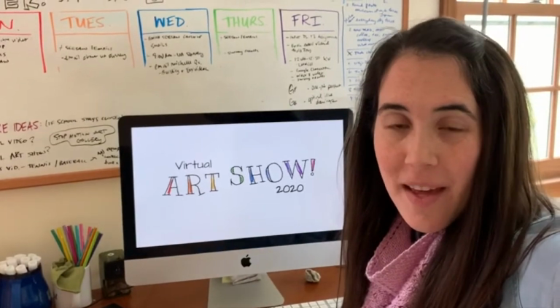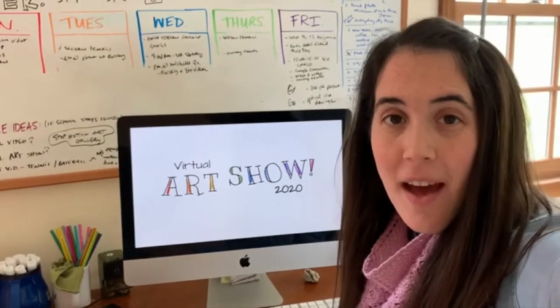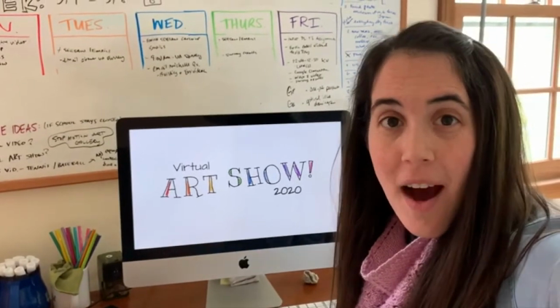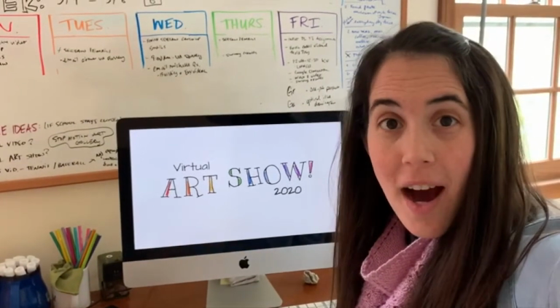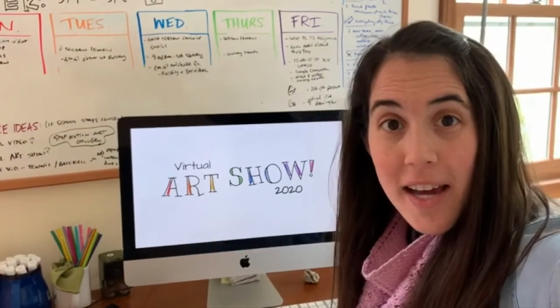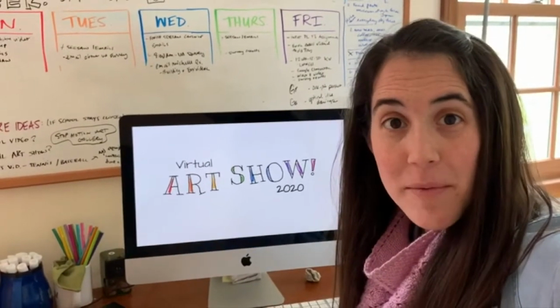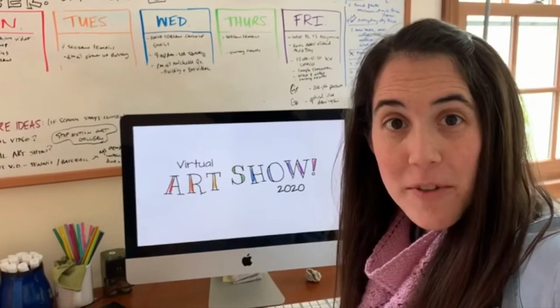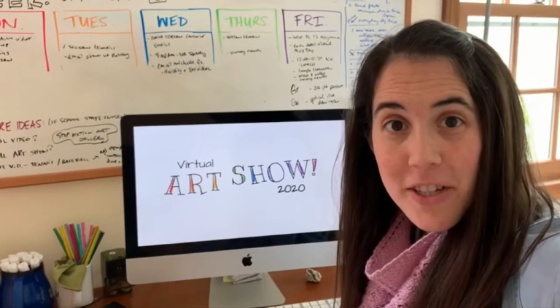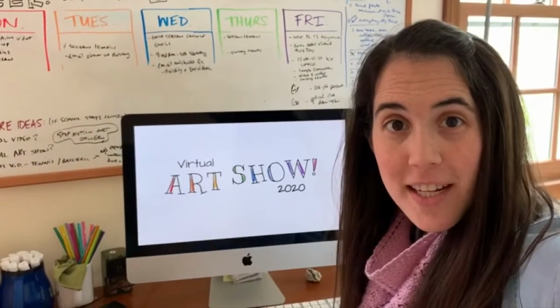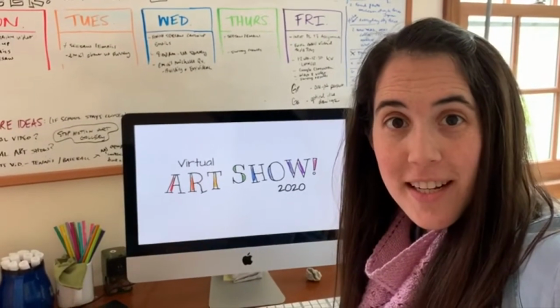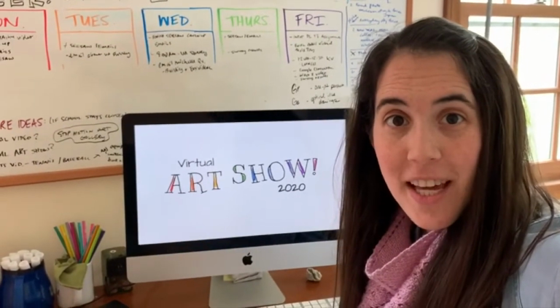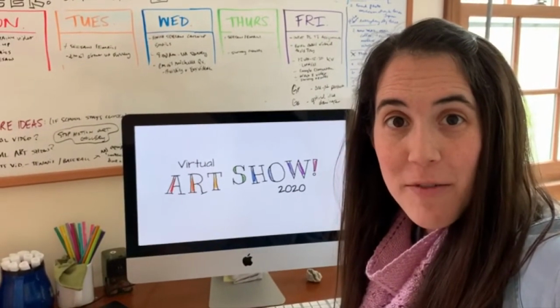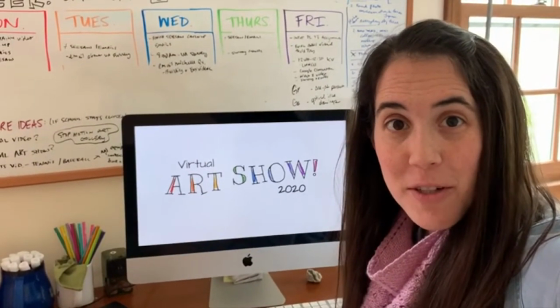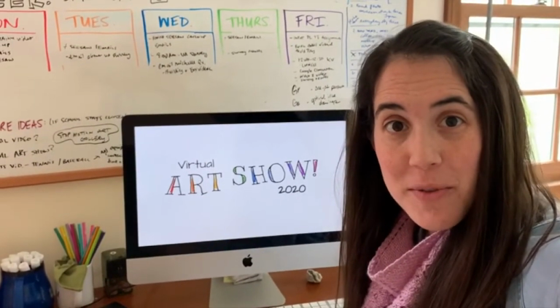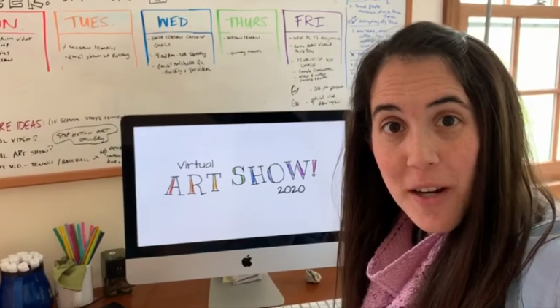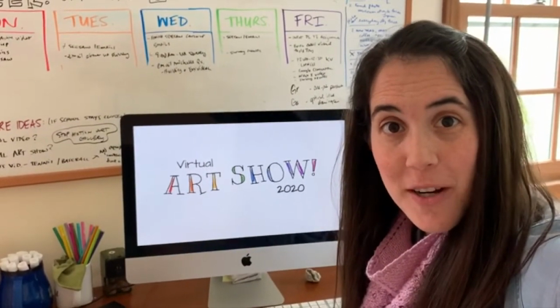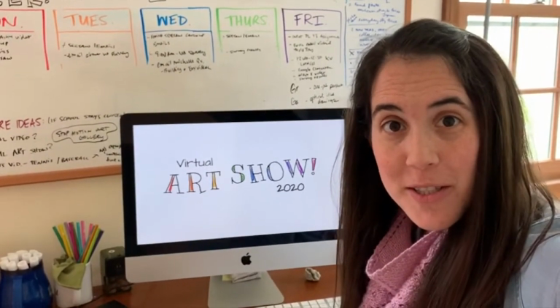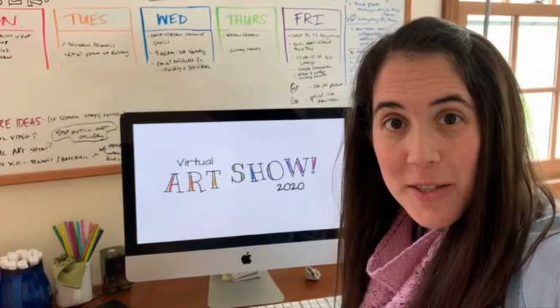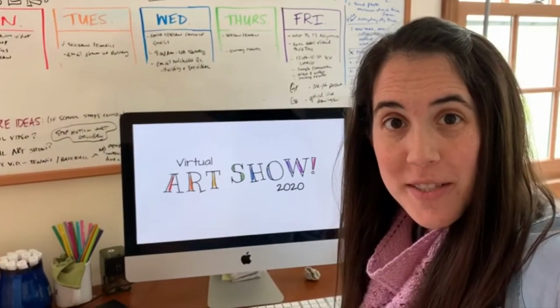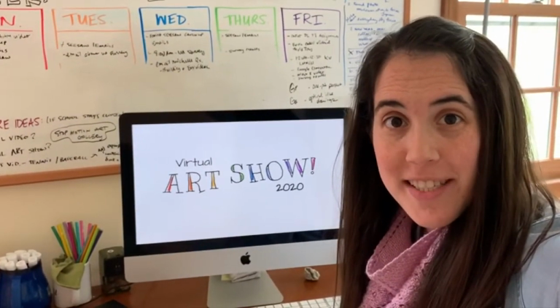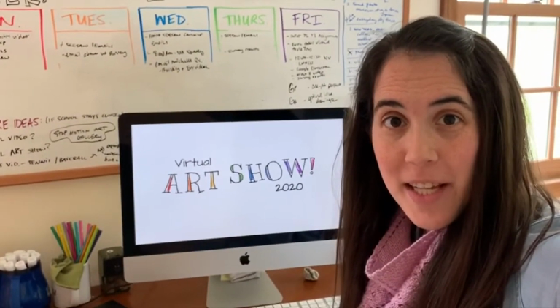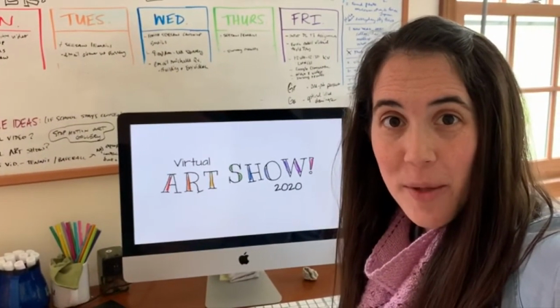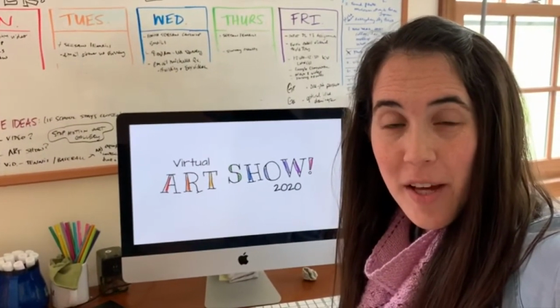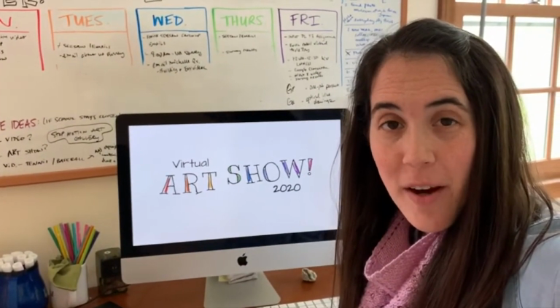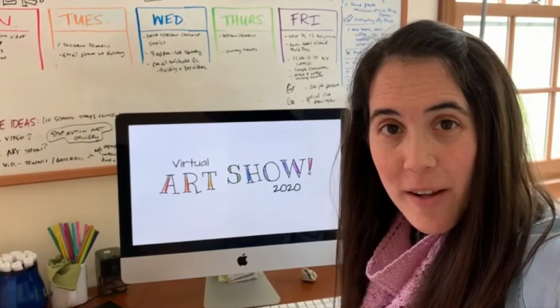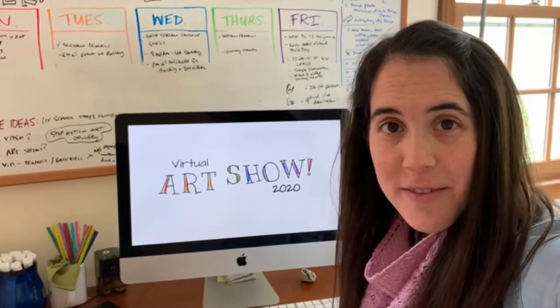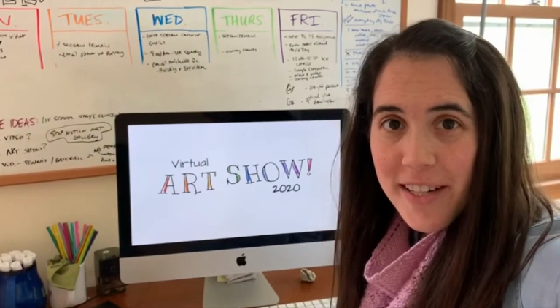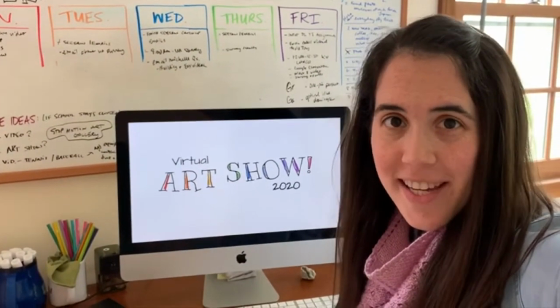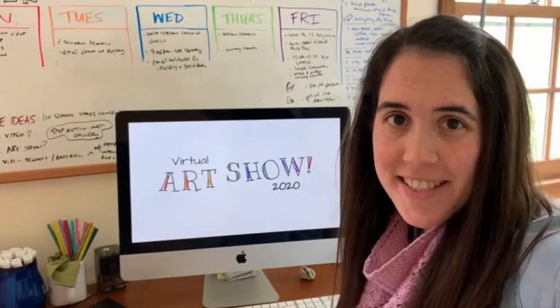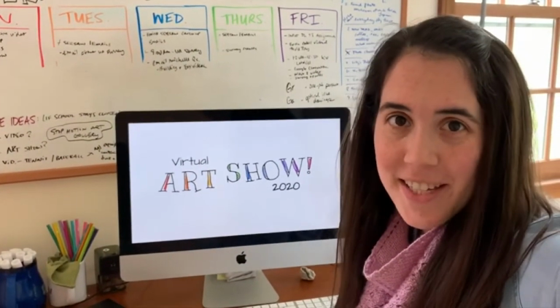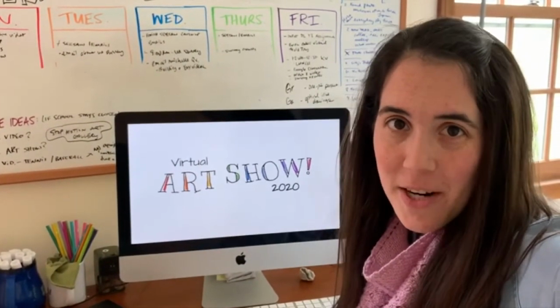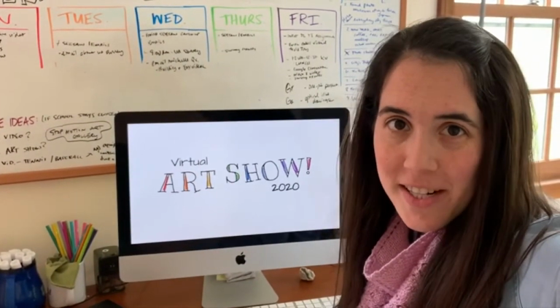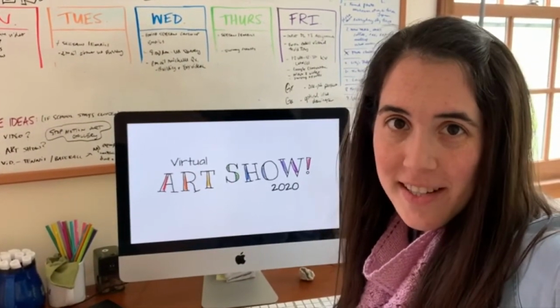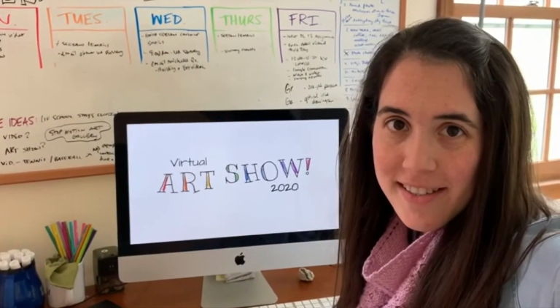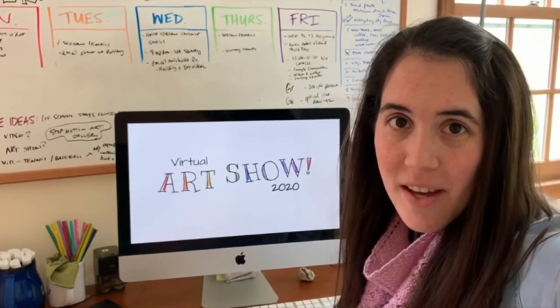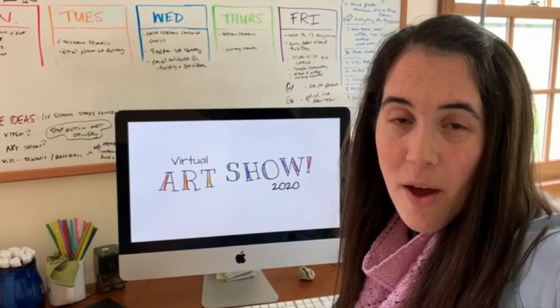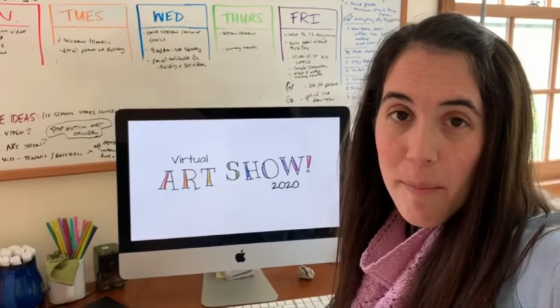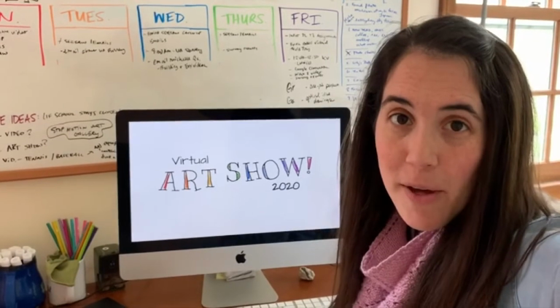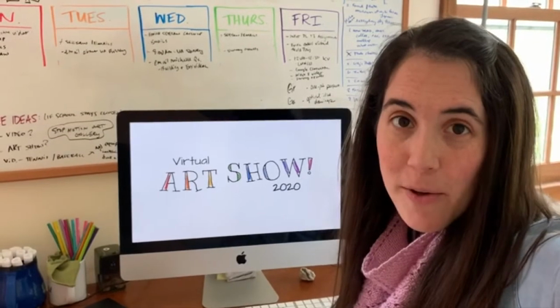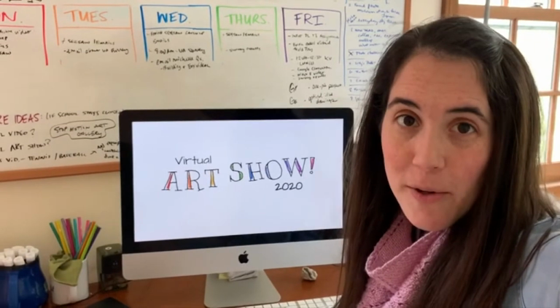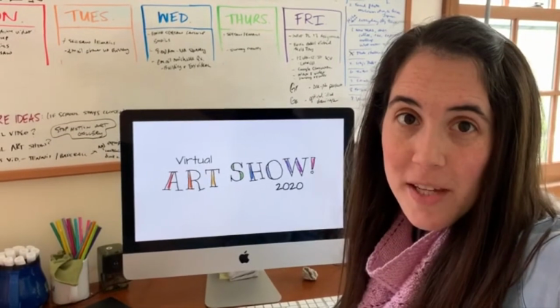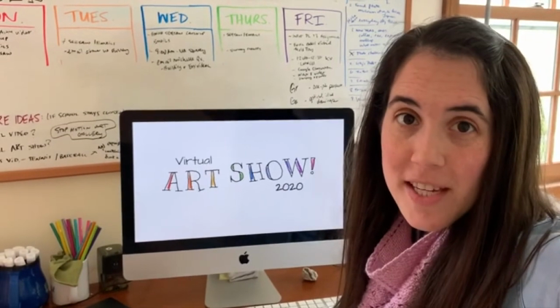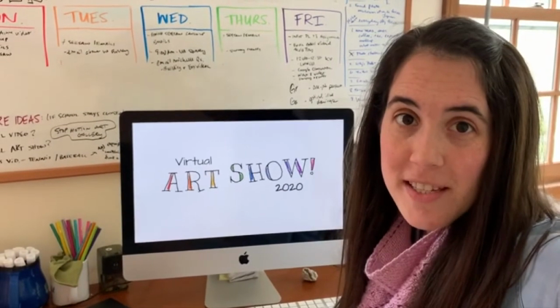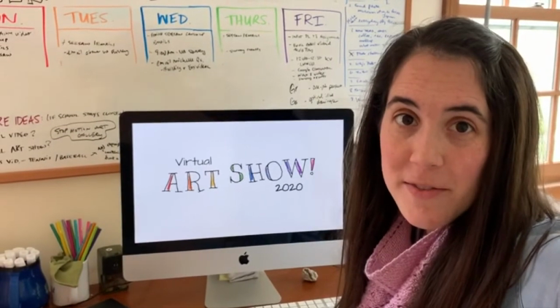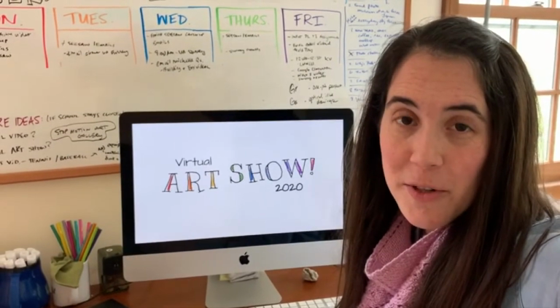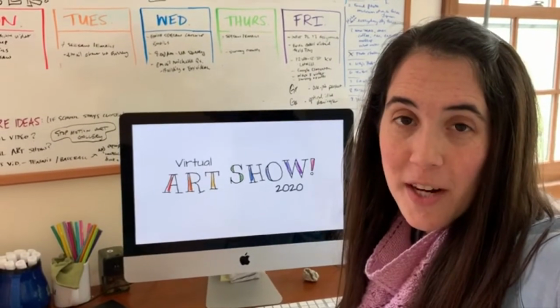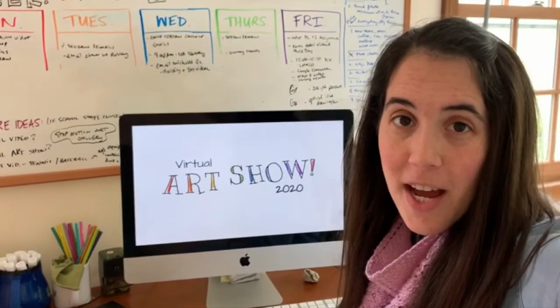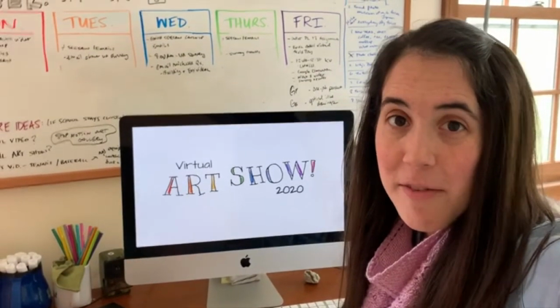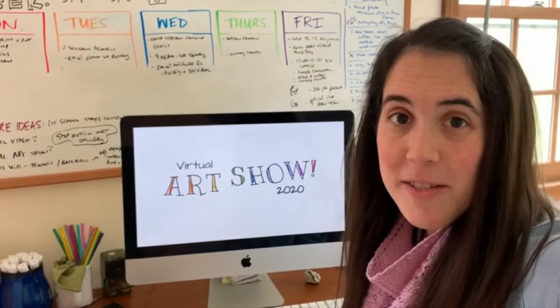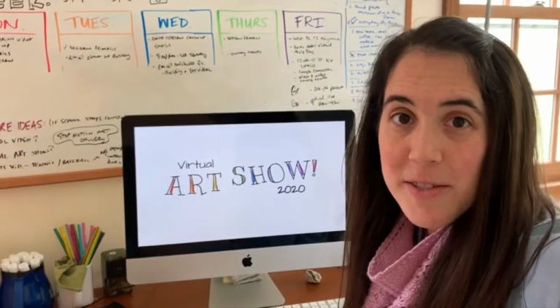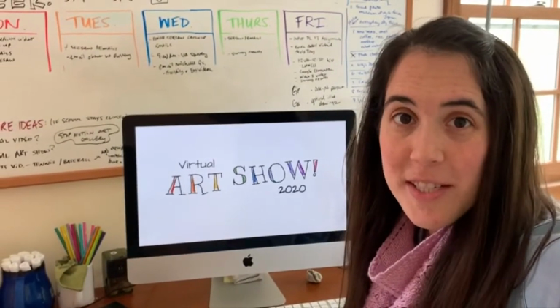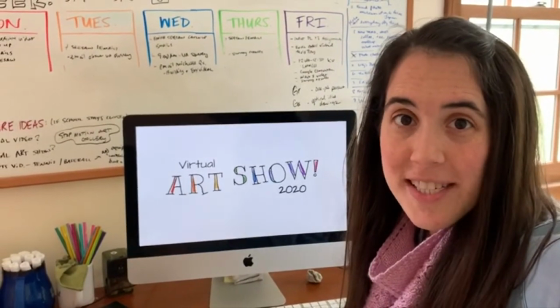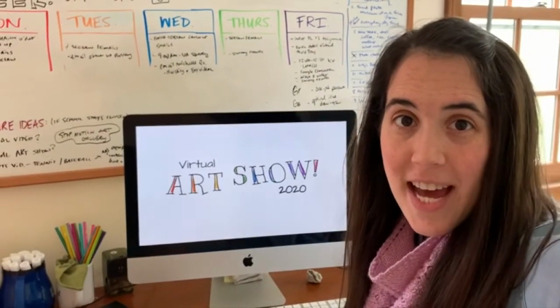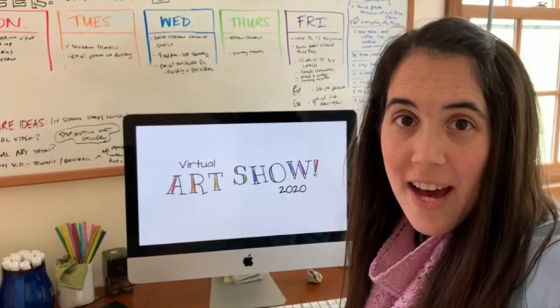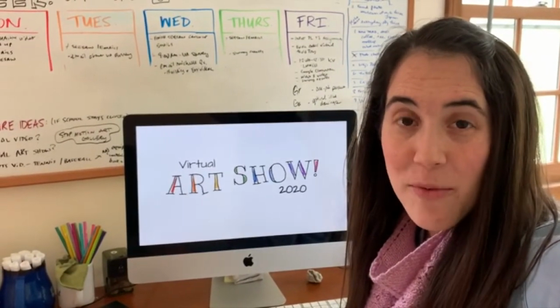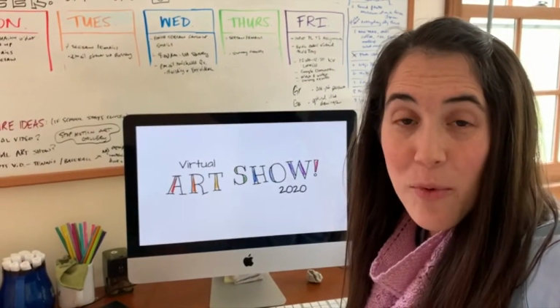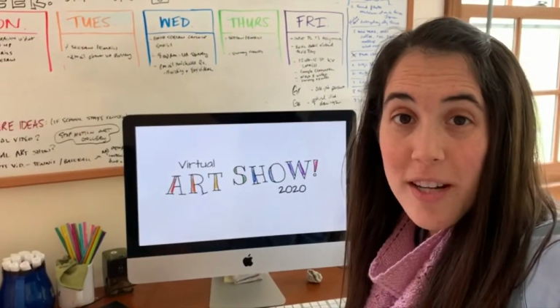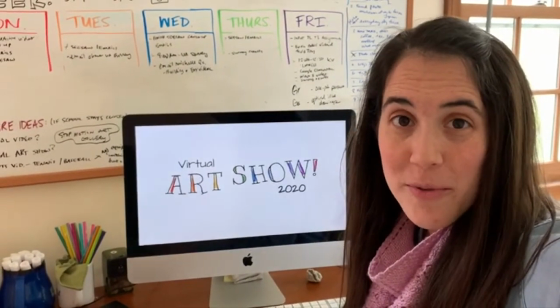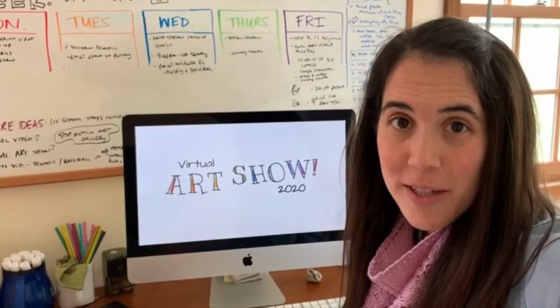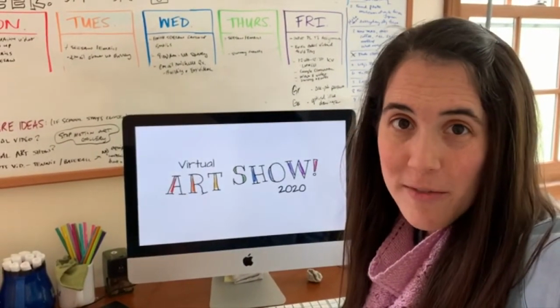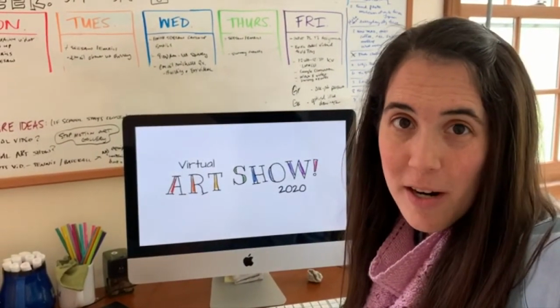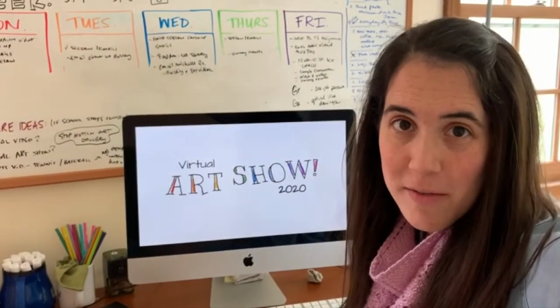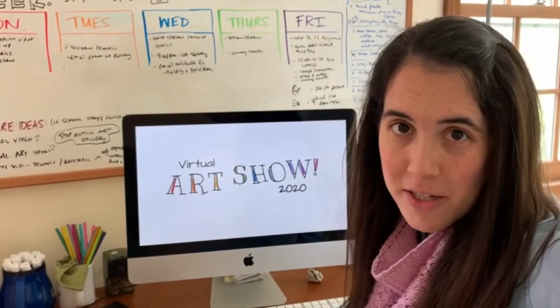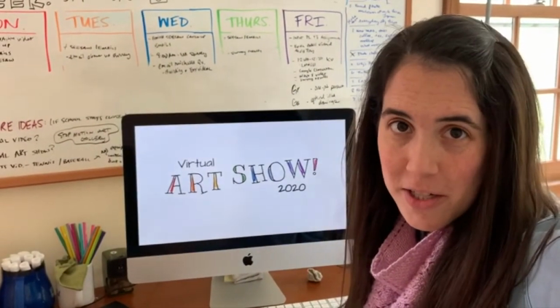I am creating a virtual art show to celebrate all of our KCS artists. My goal is for every student to have one work of art featured.